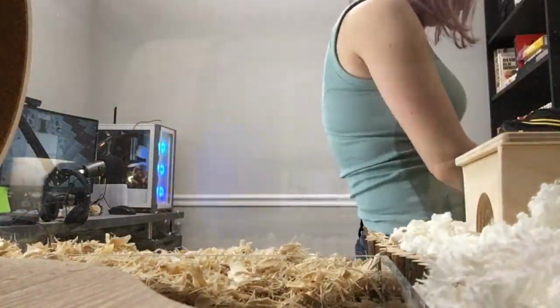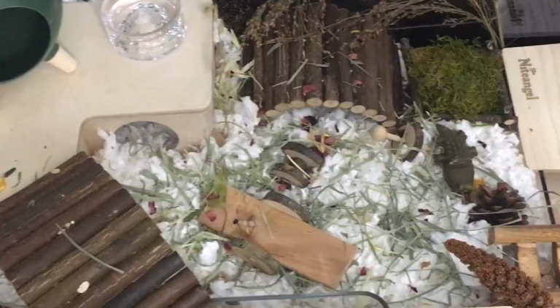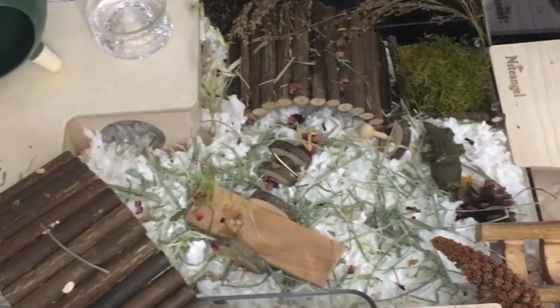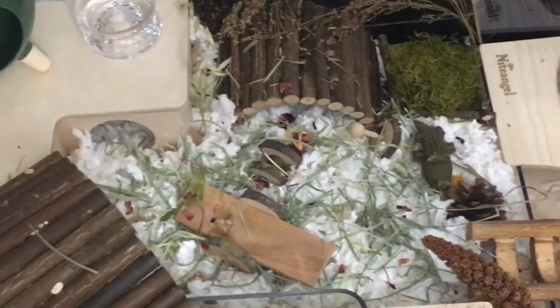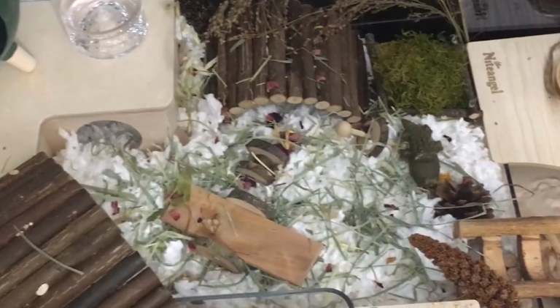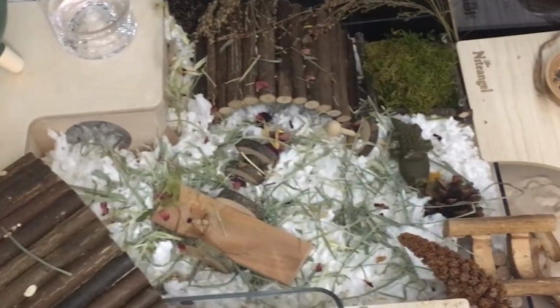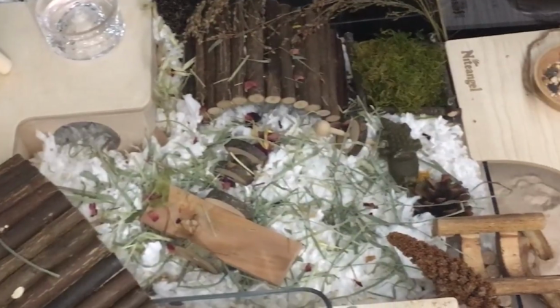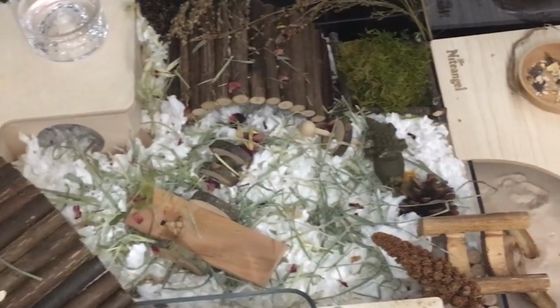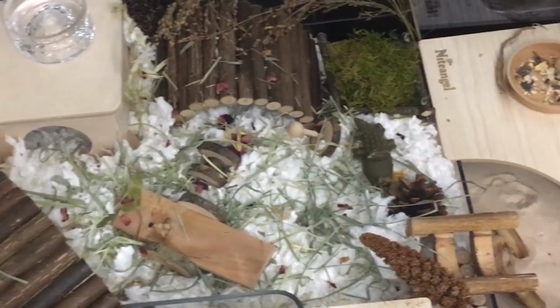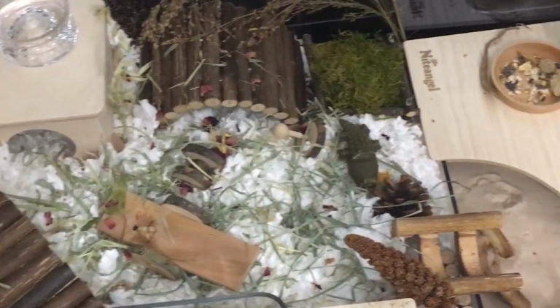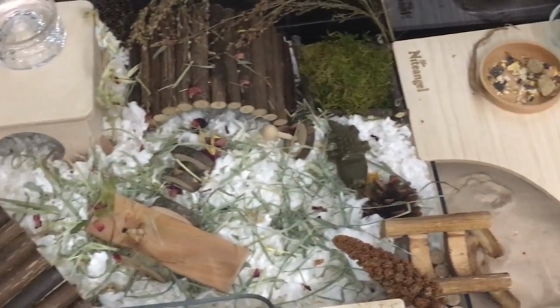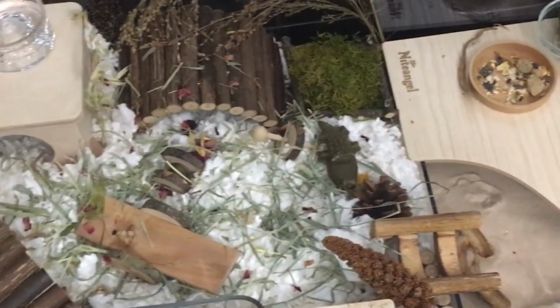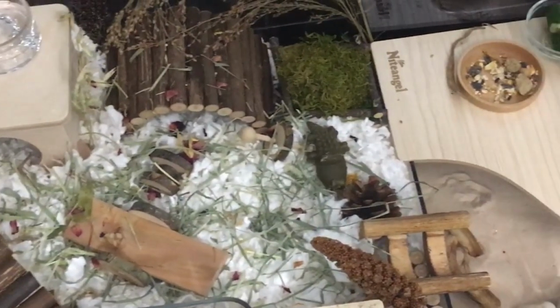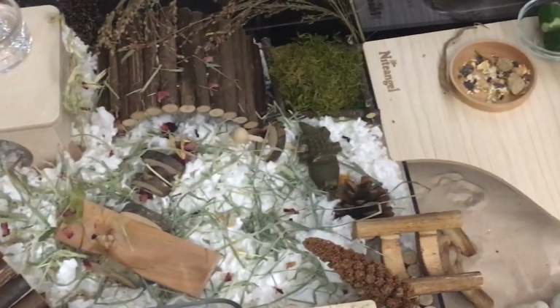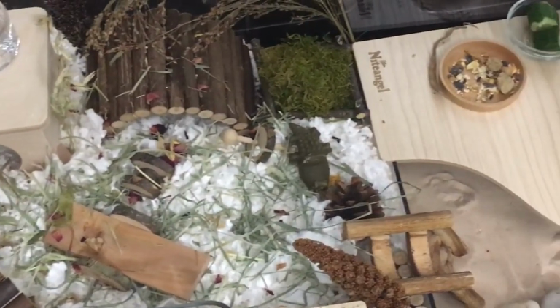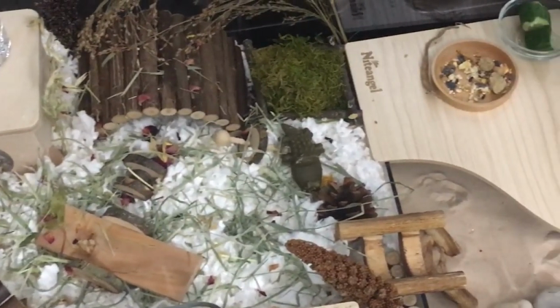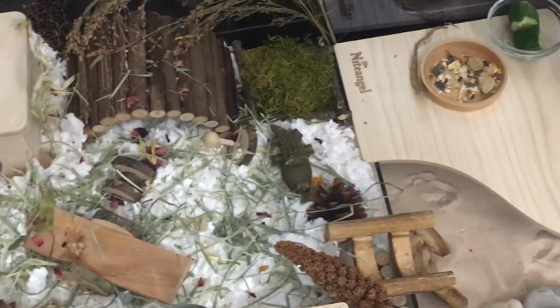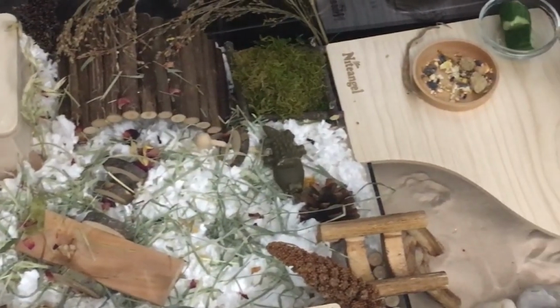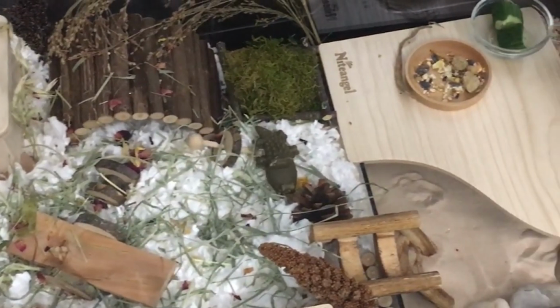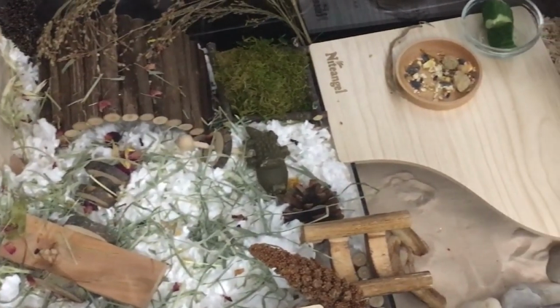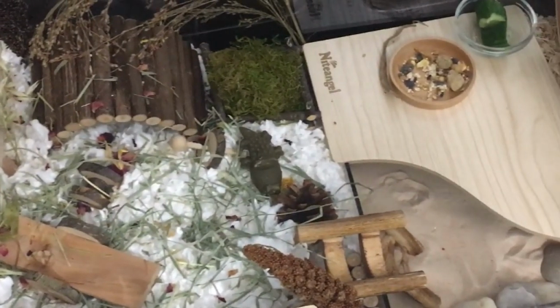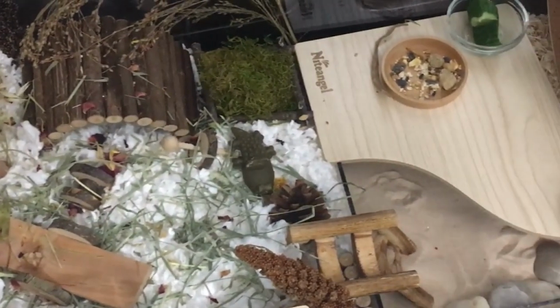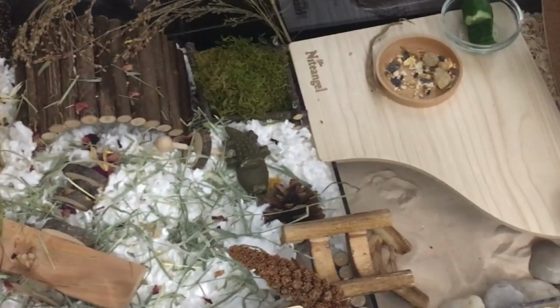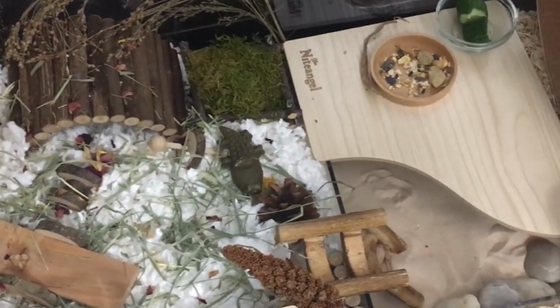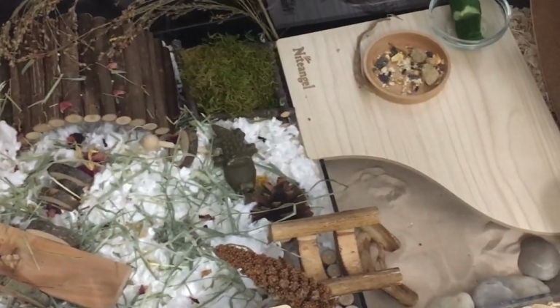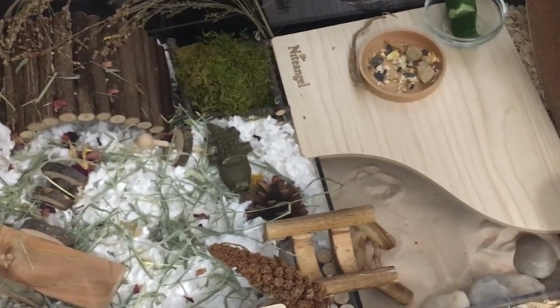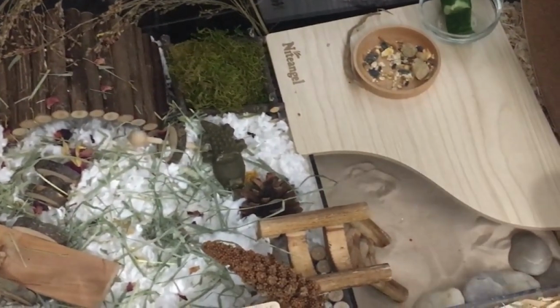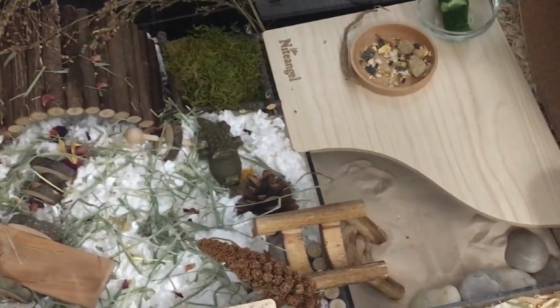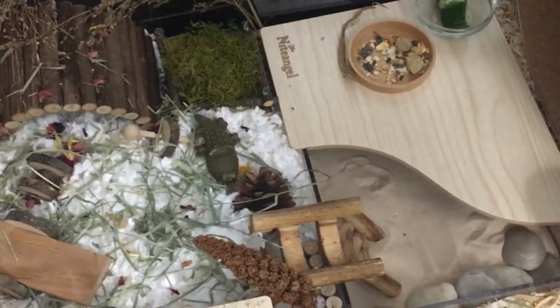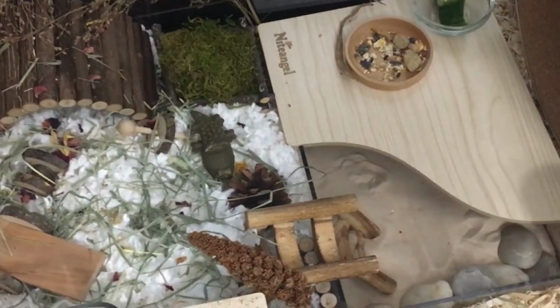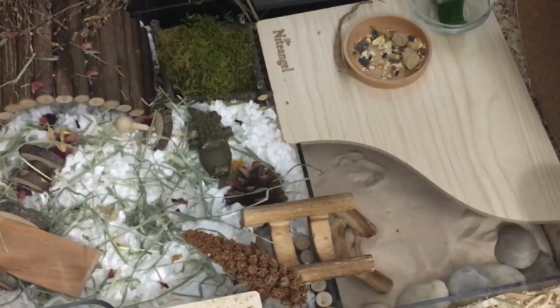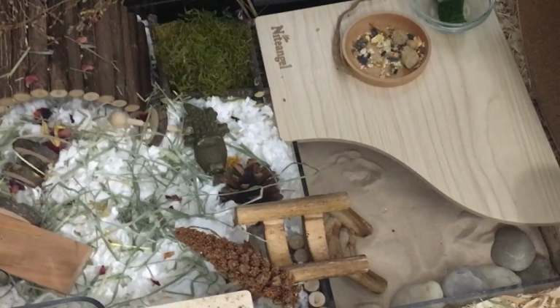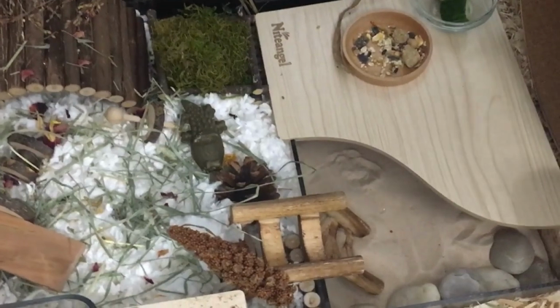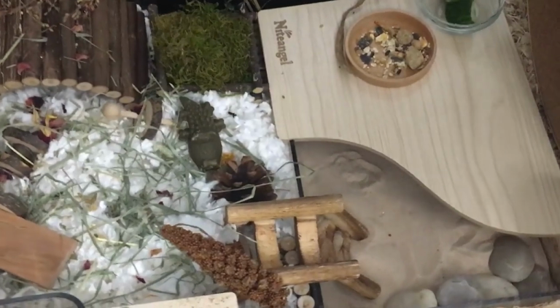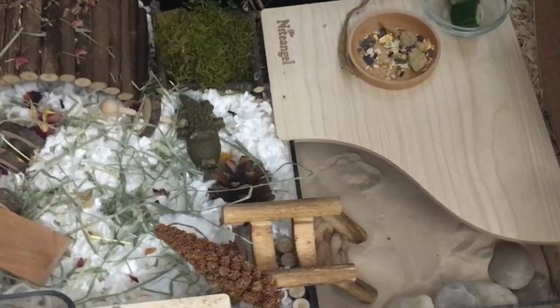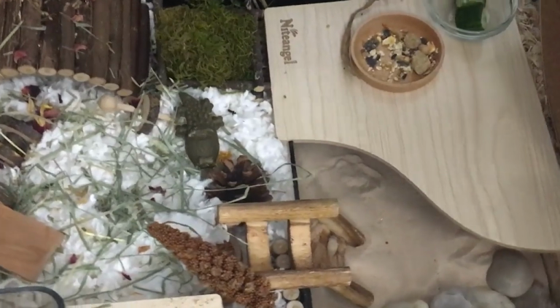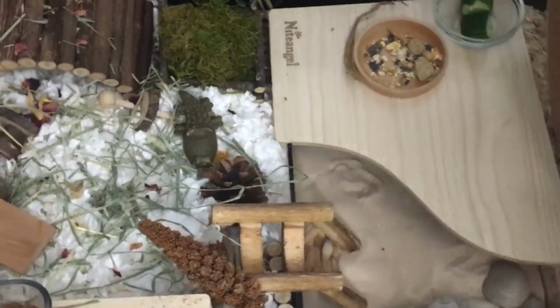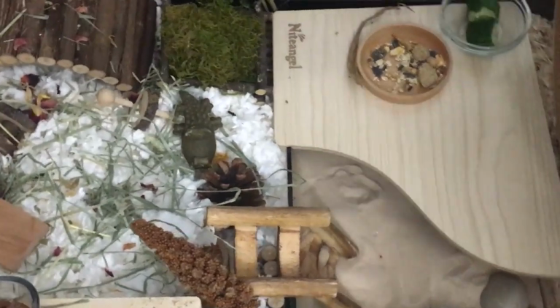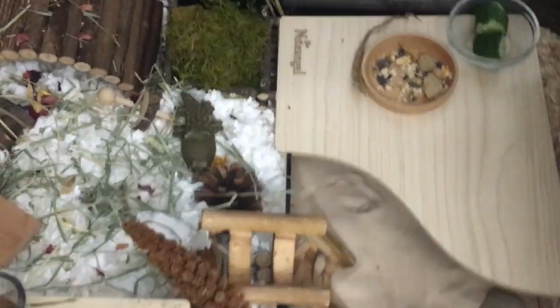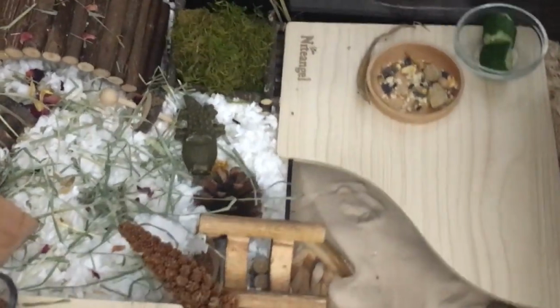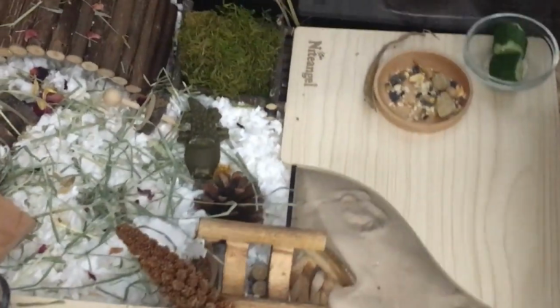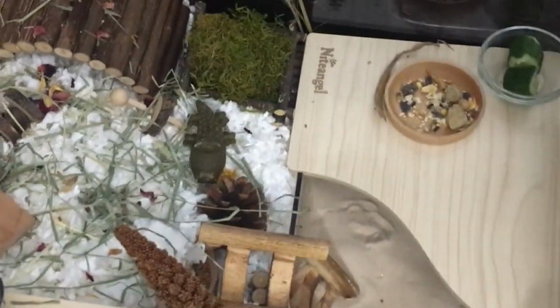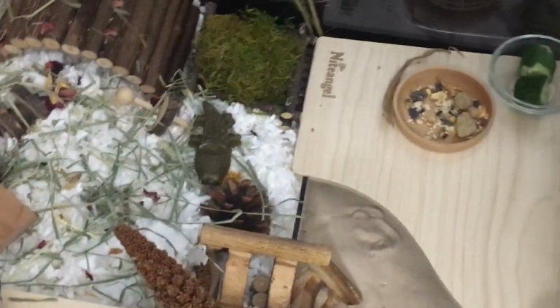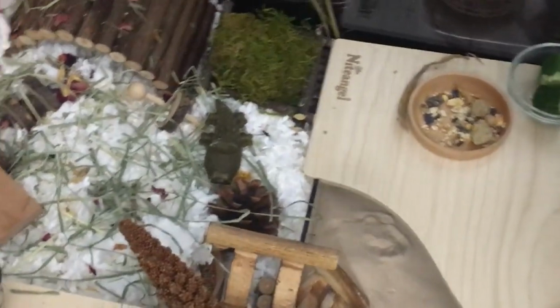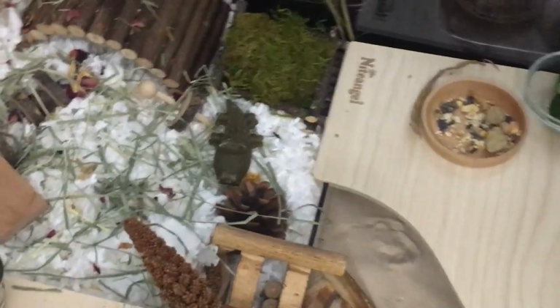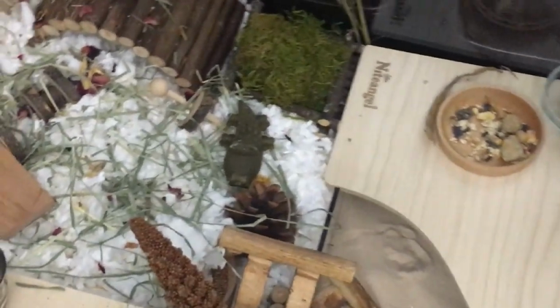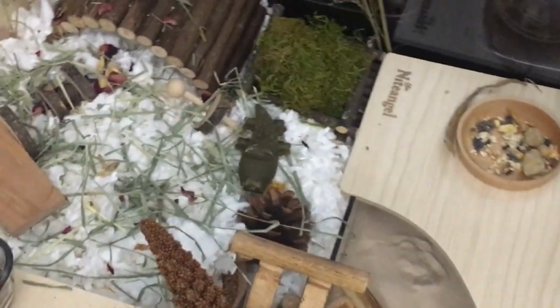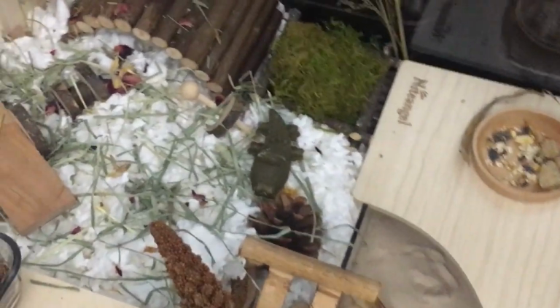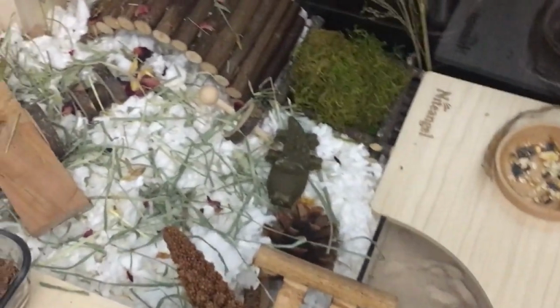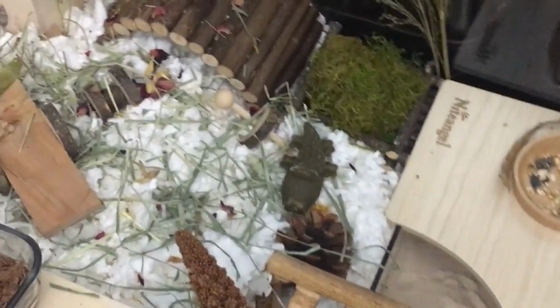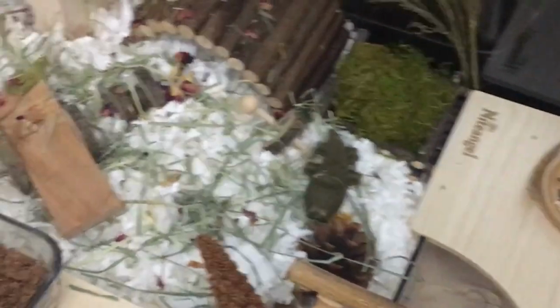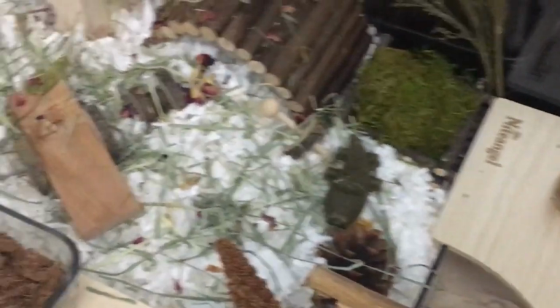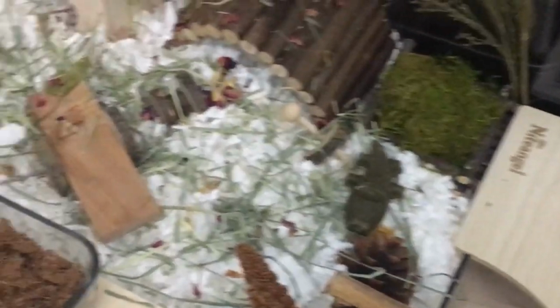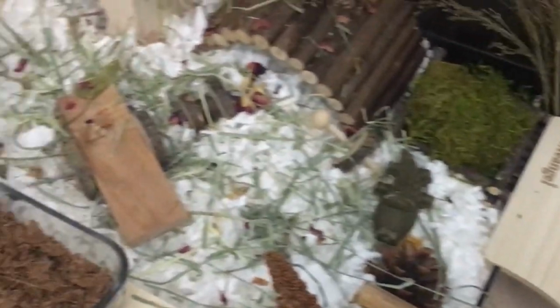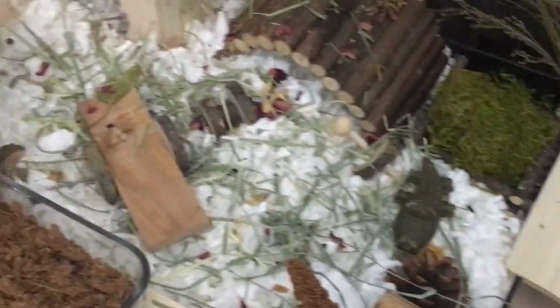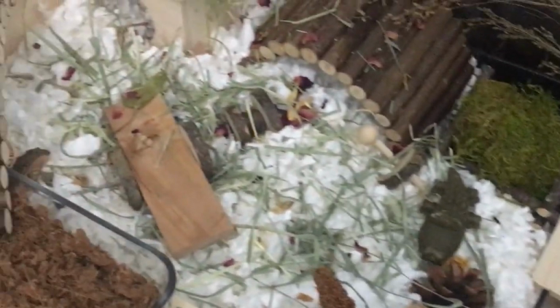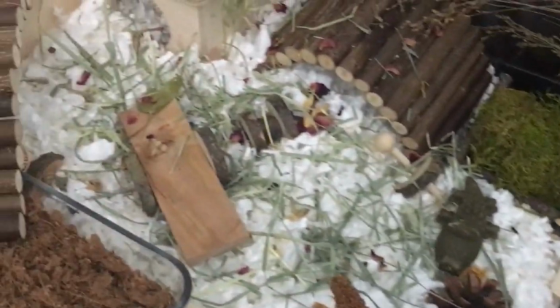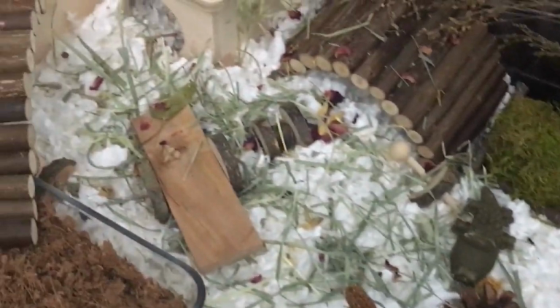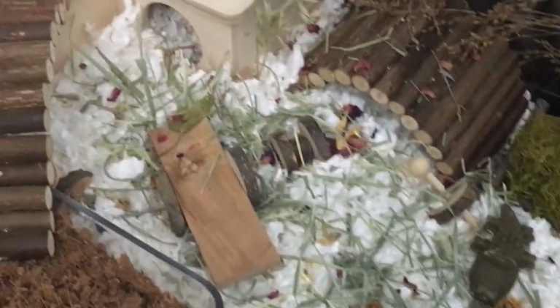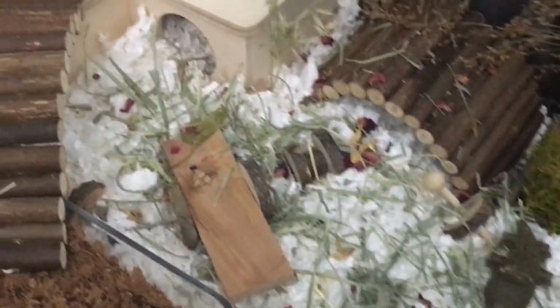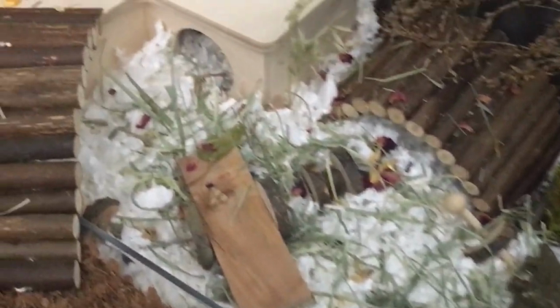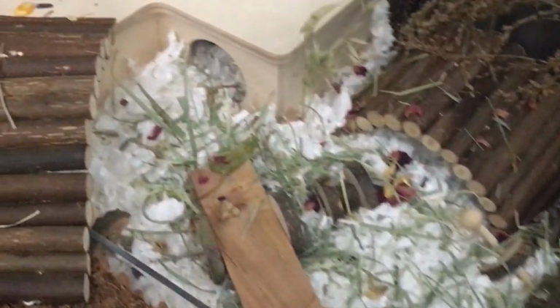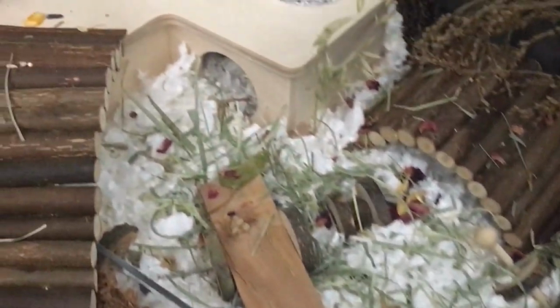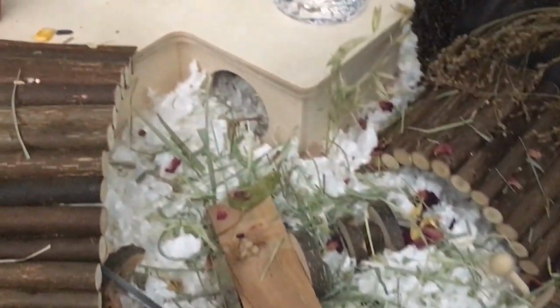This was the final product of my setup for the hamster we would fall in love with and name Benny. I remember feeling really proud of this setup at the time.